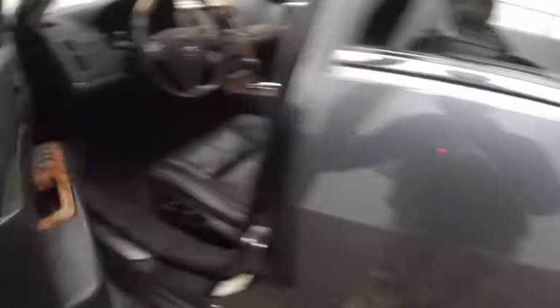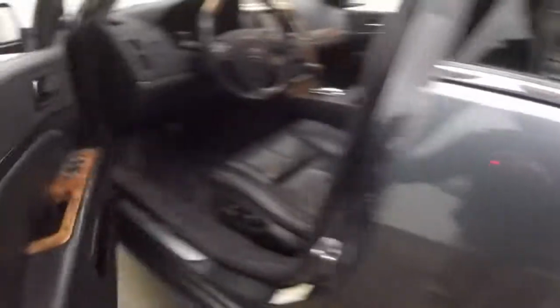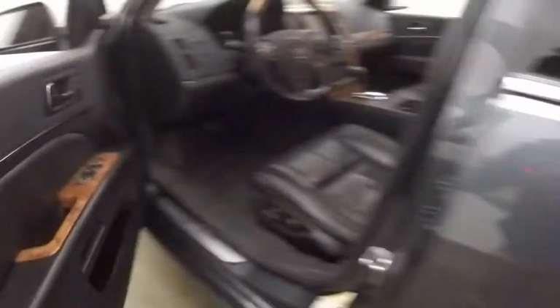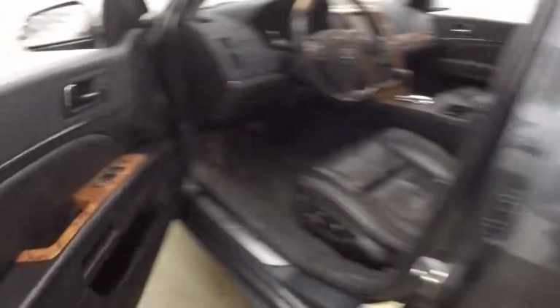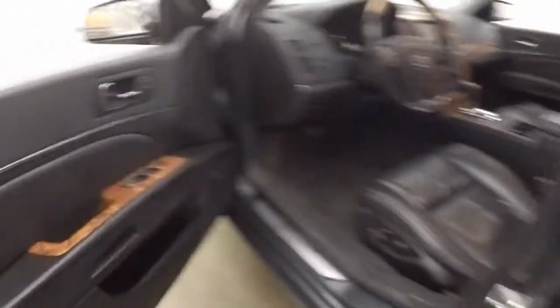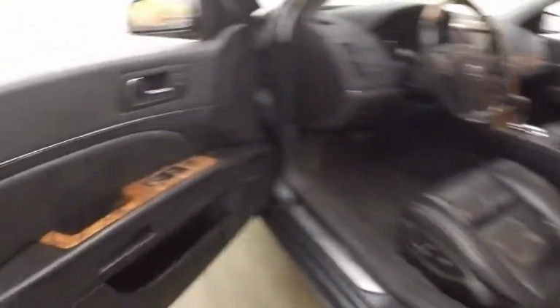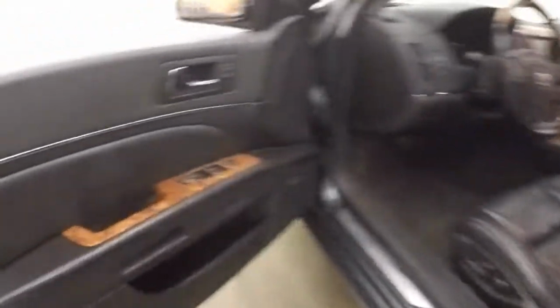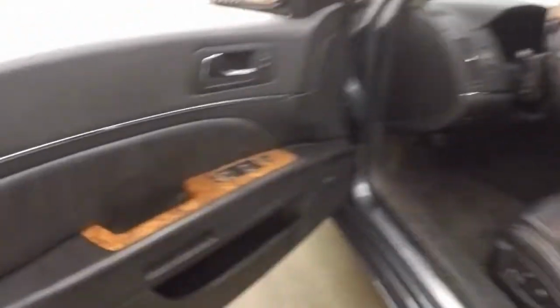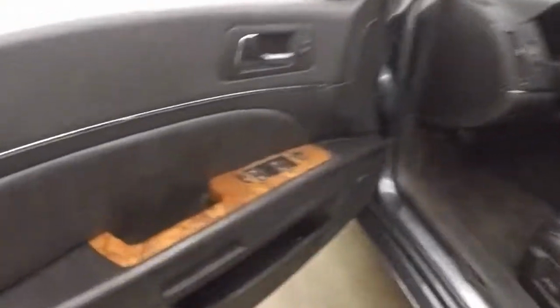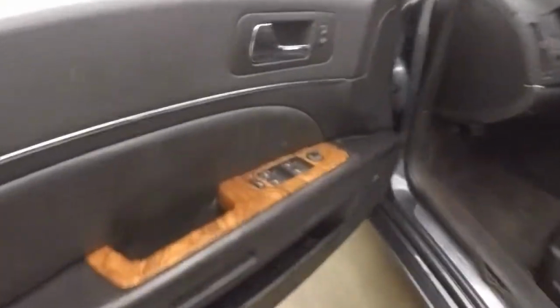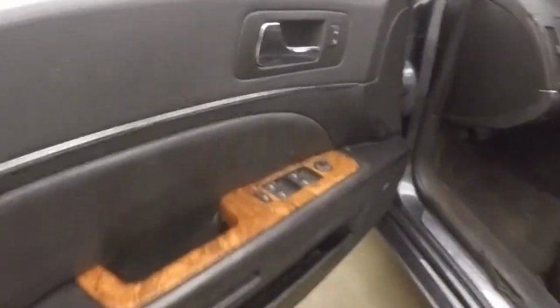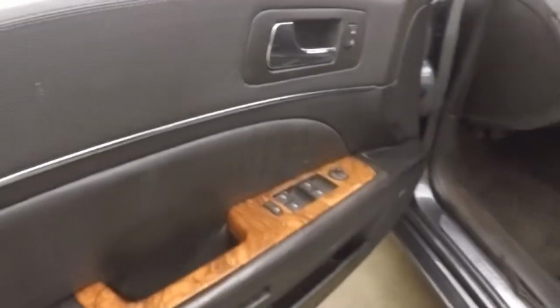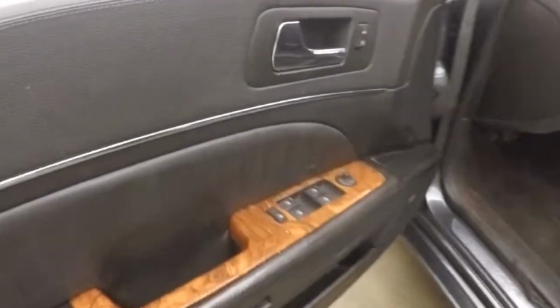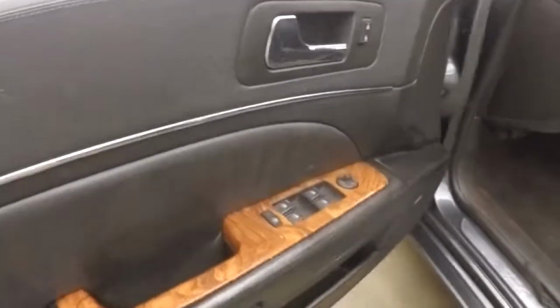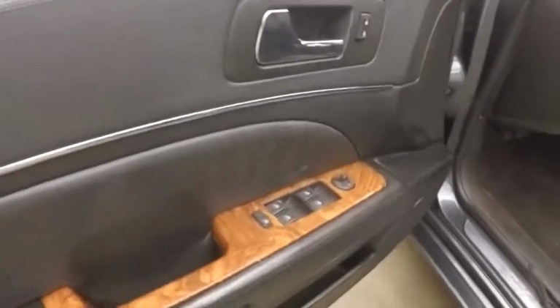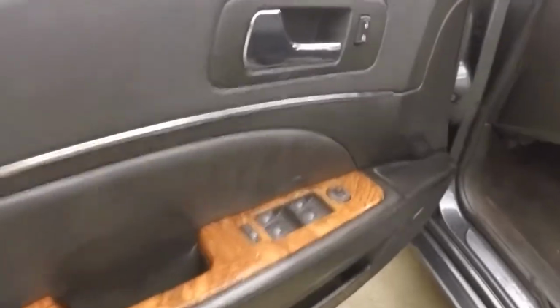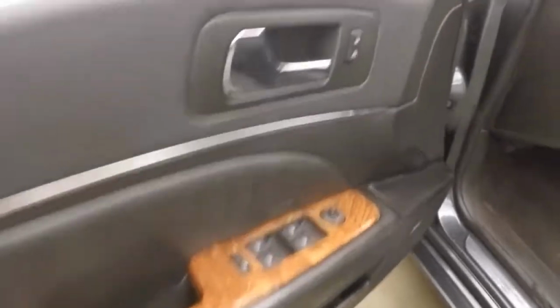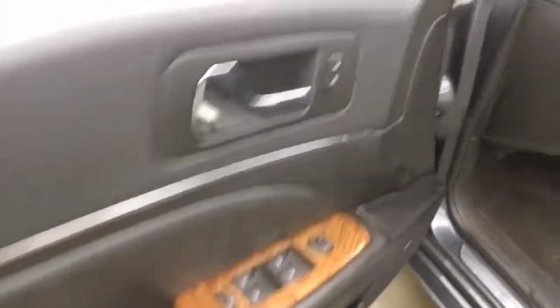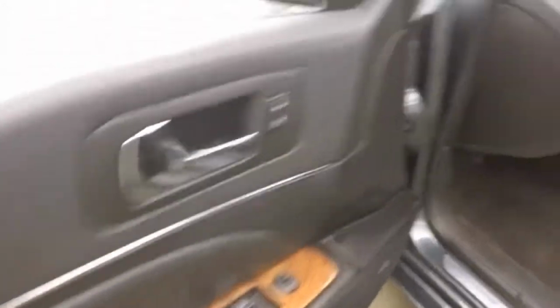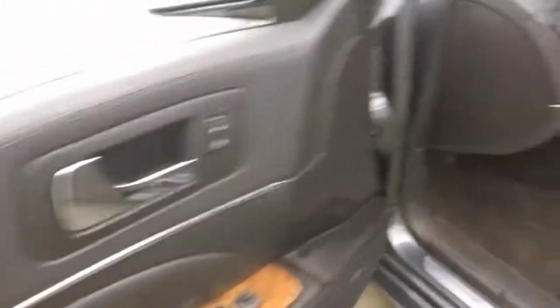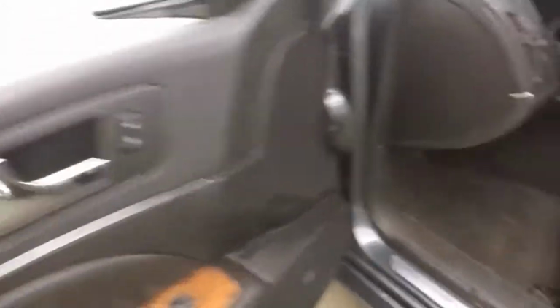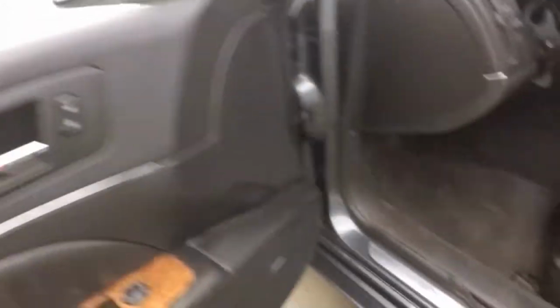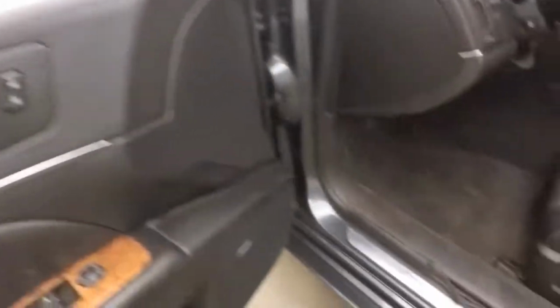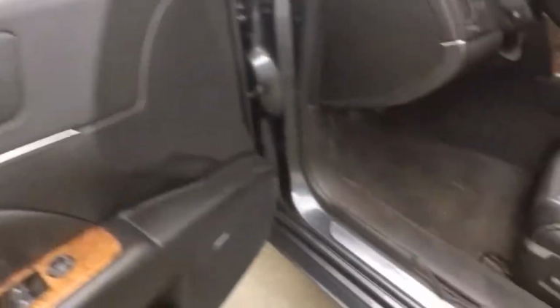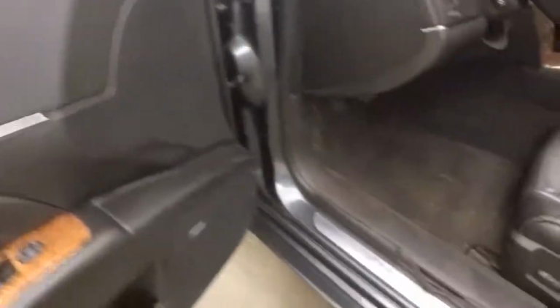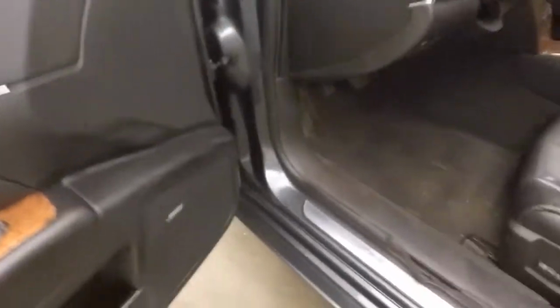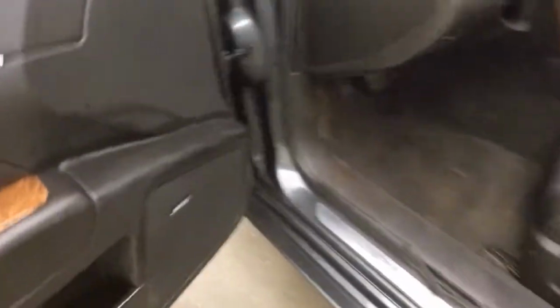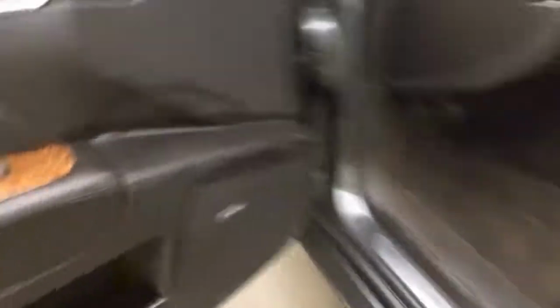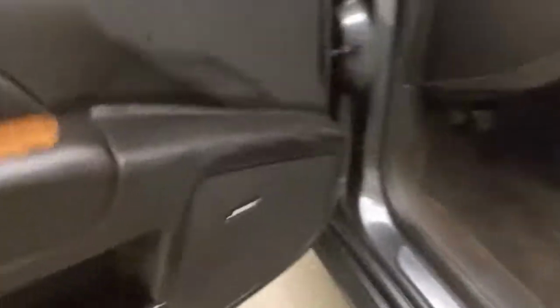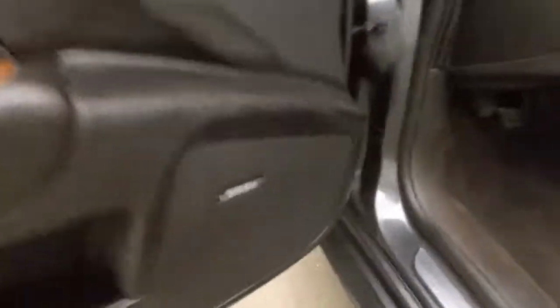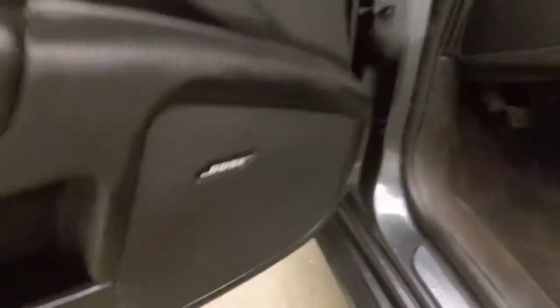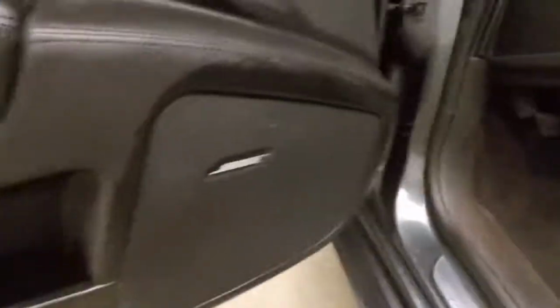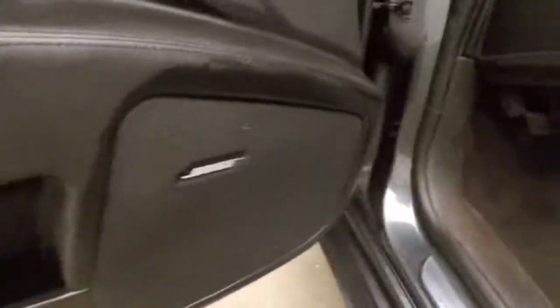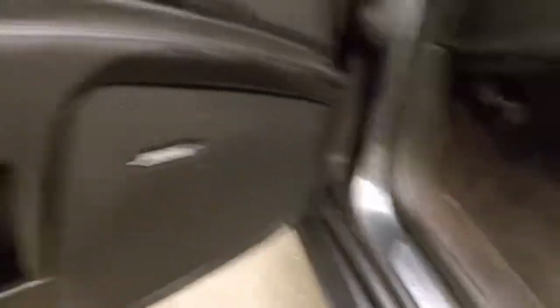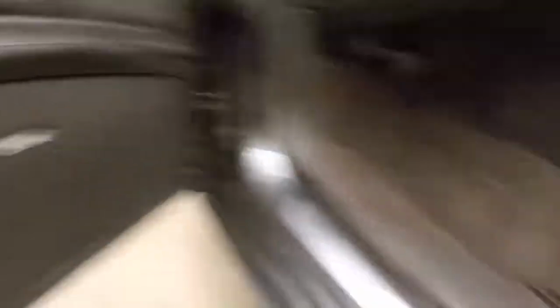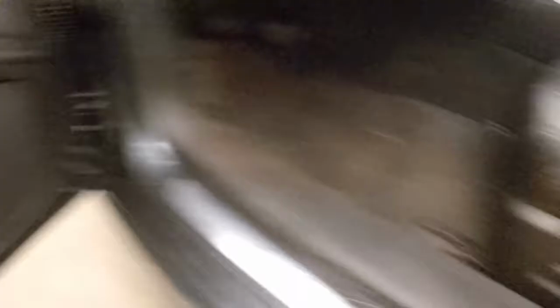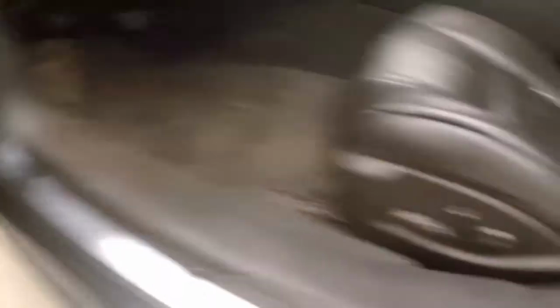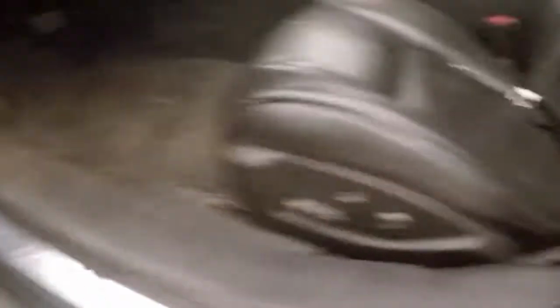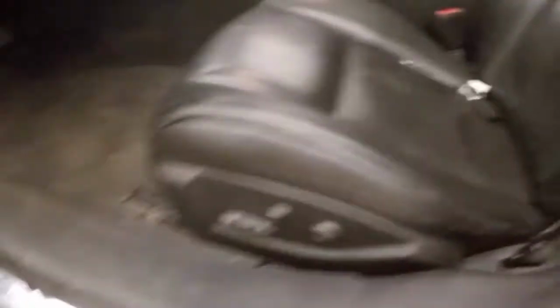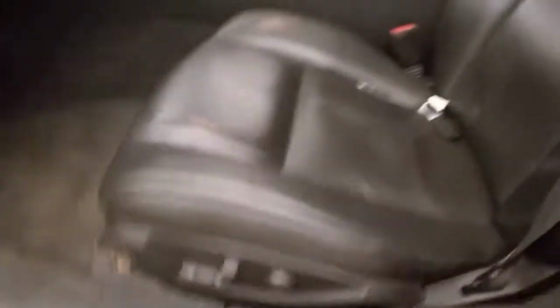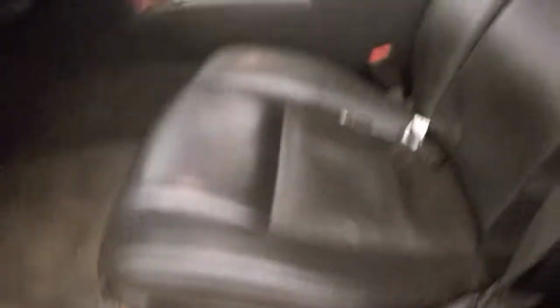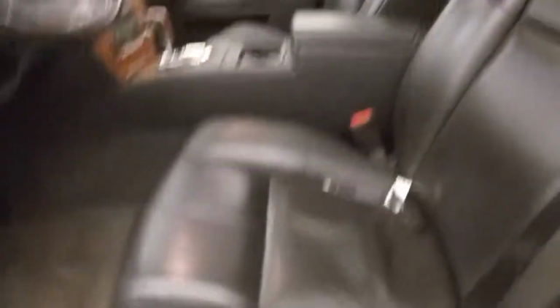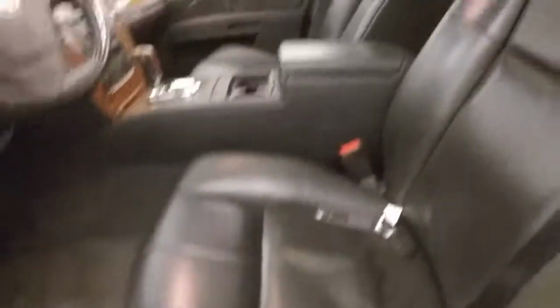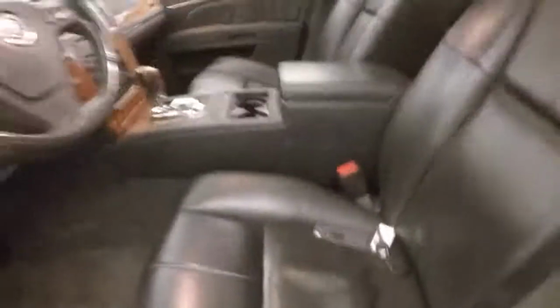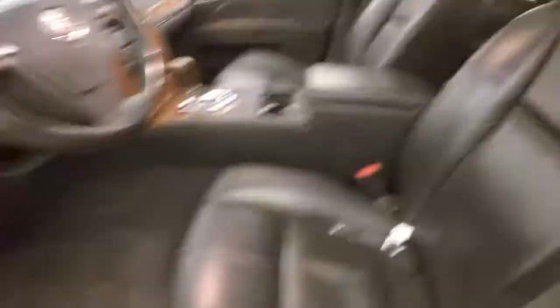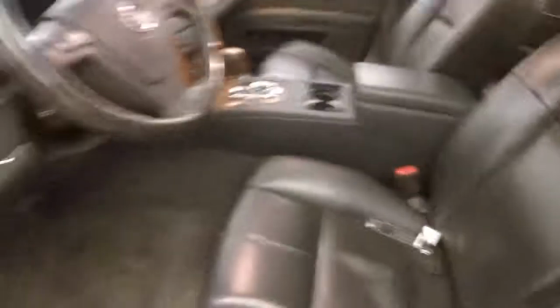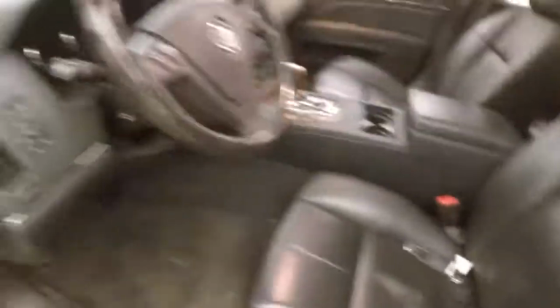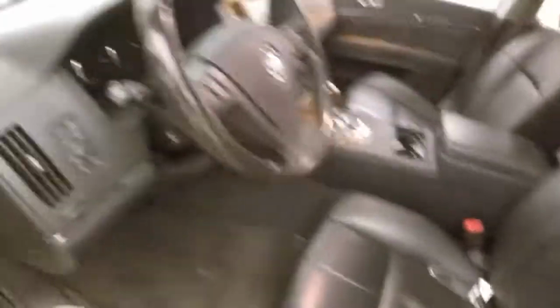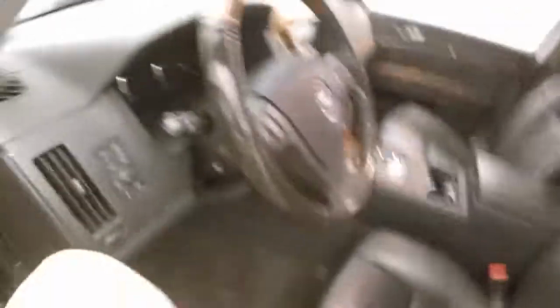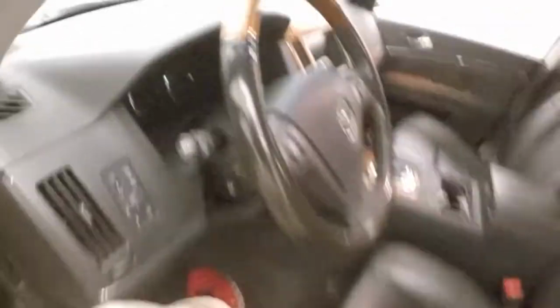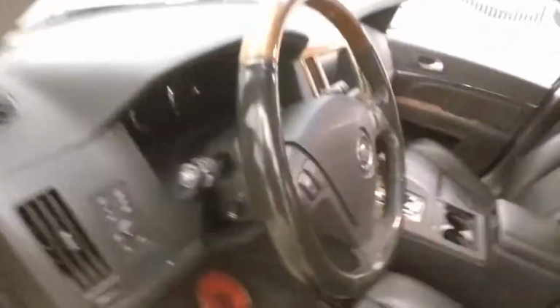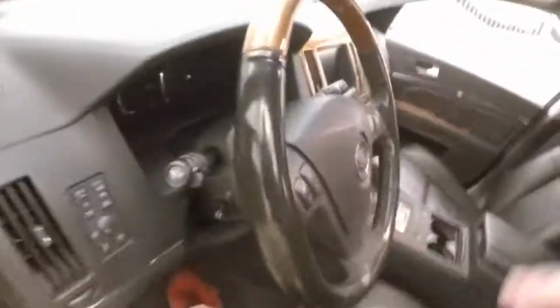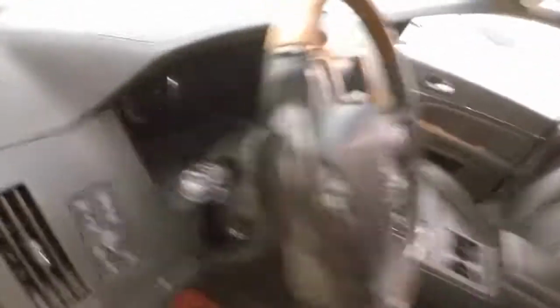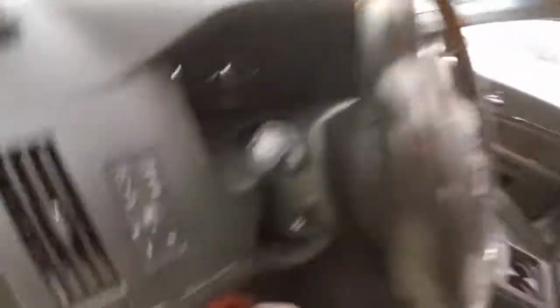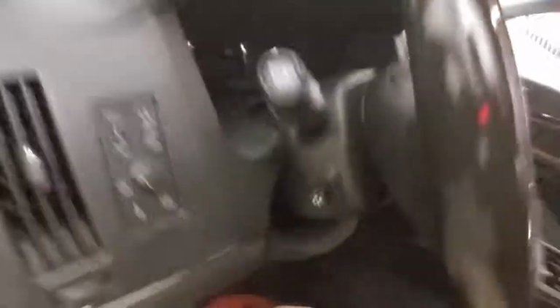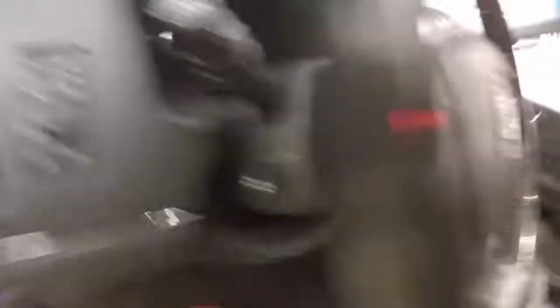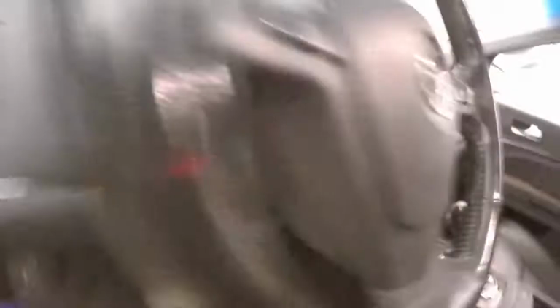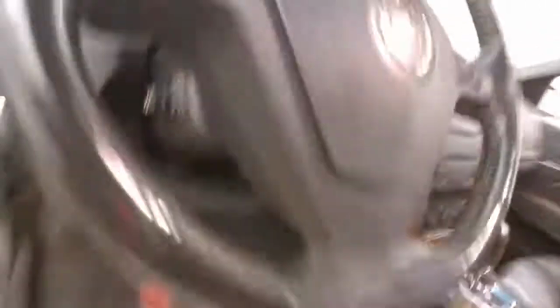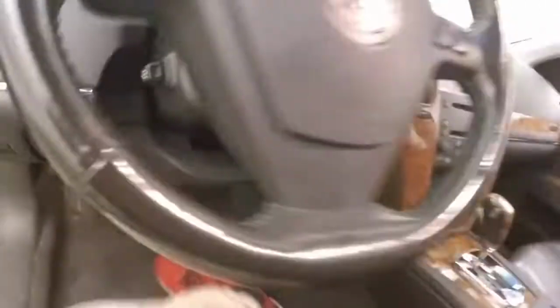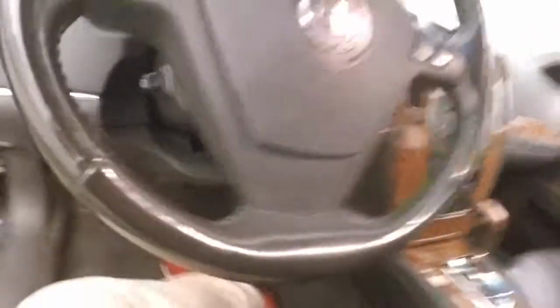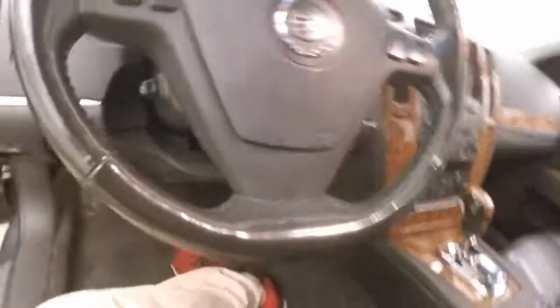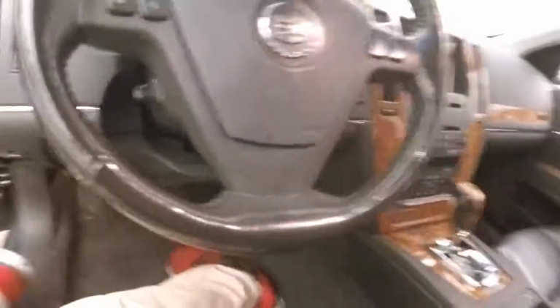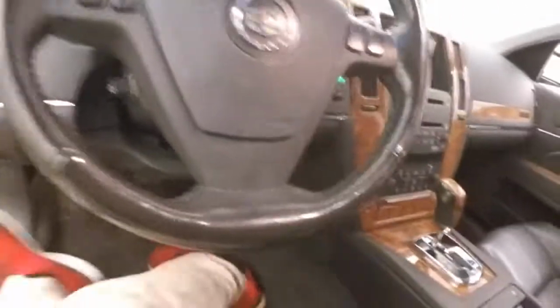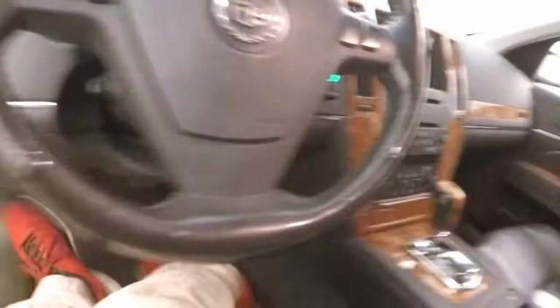Up front here, all your controls on the door, Bose audio system, power seats, power tilt steering wheel.